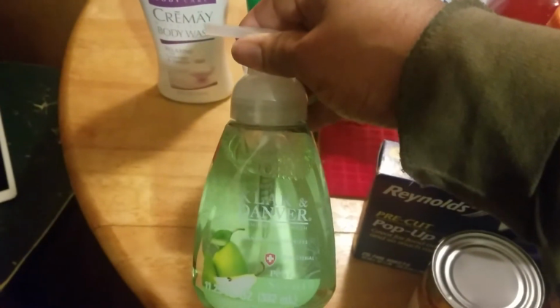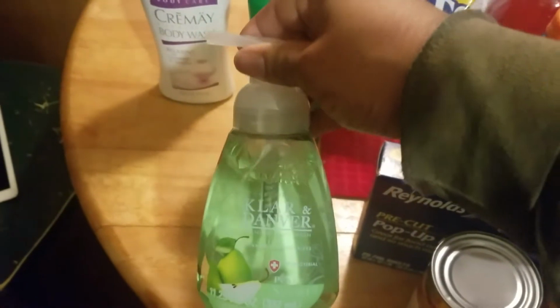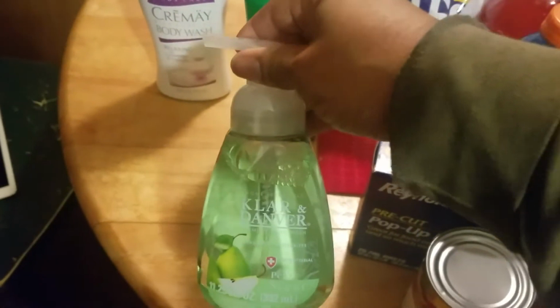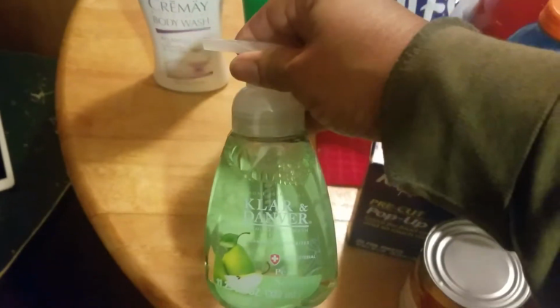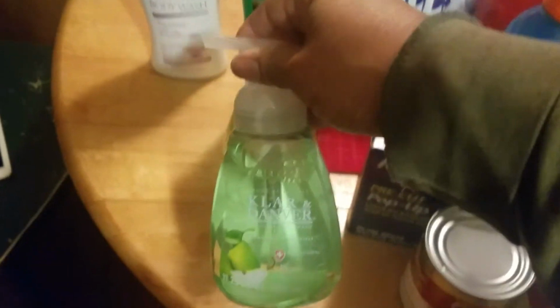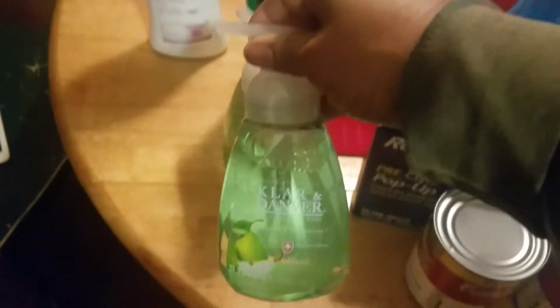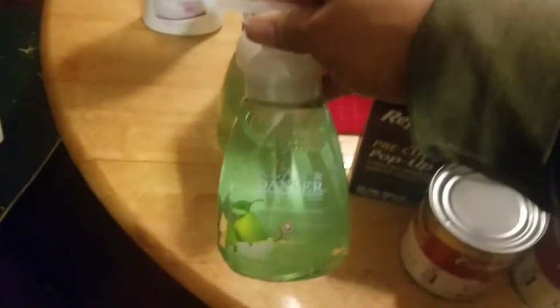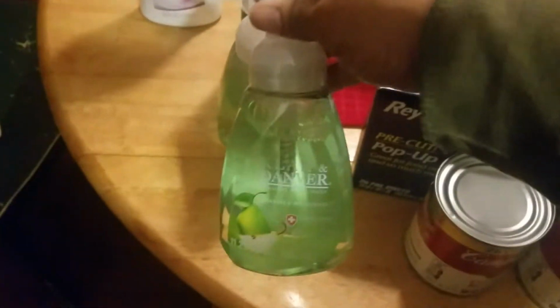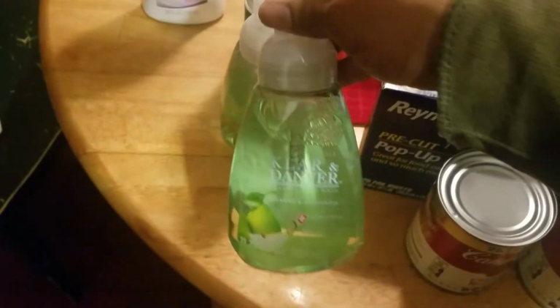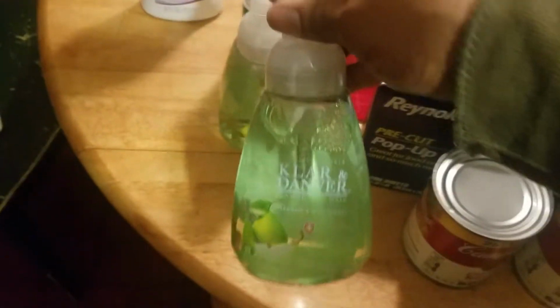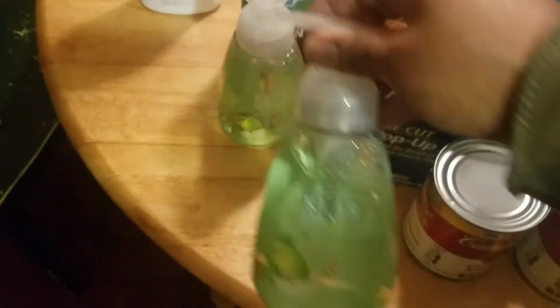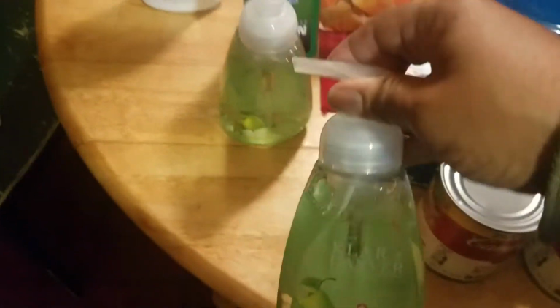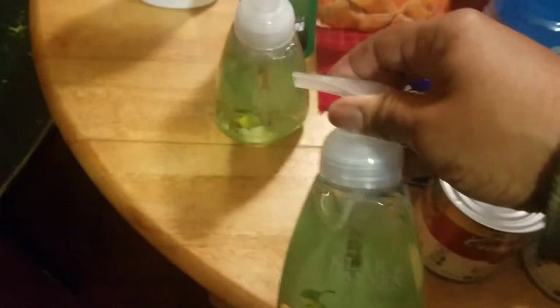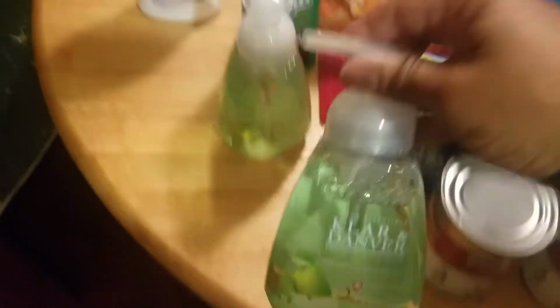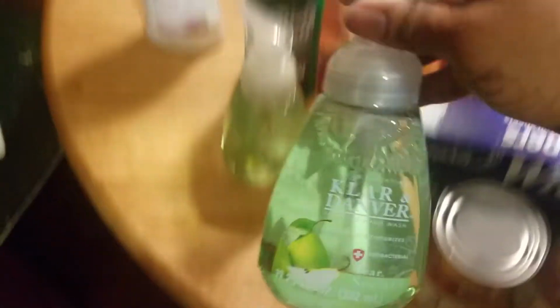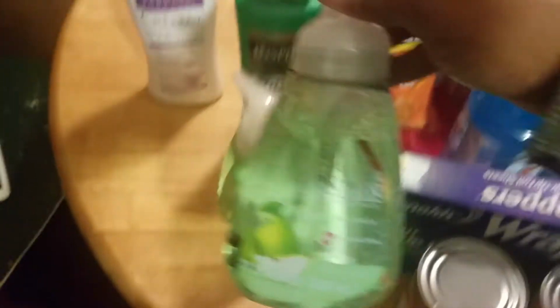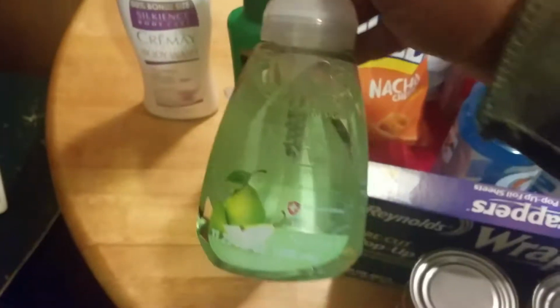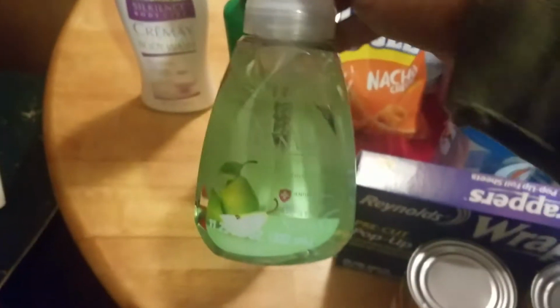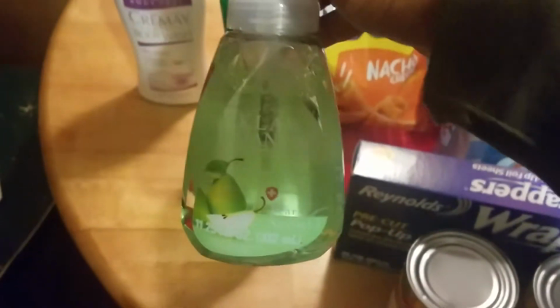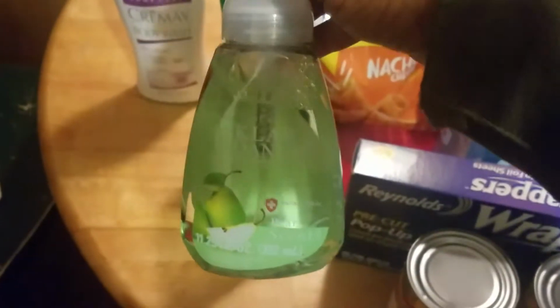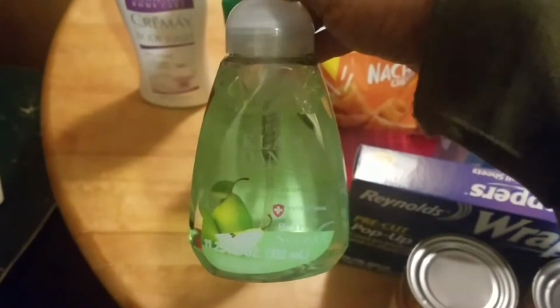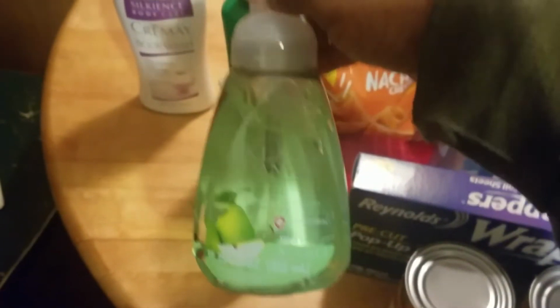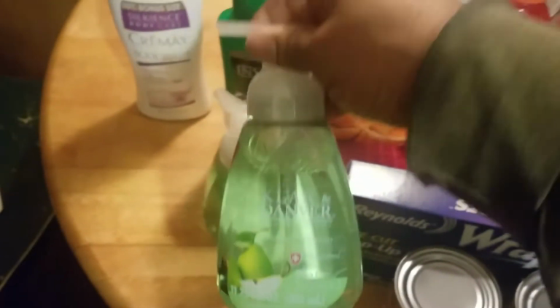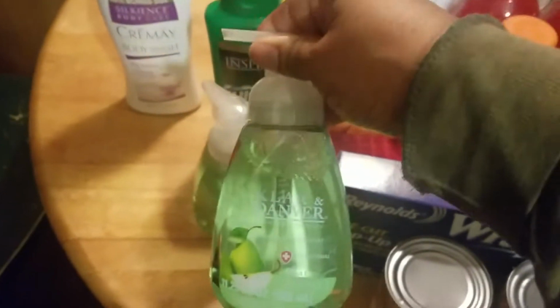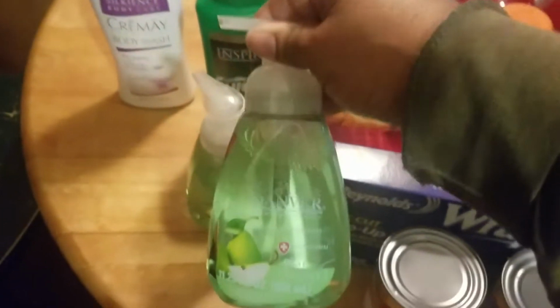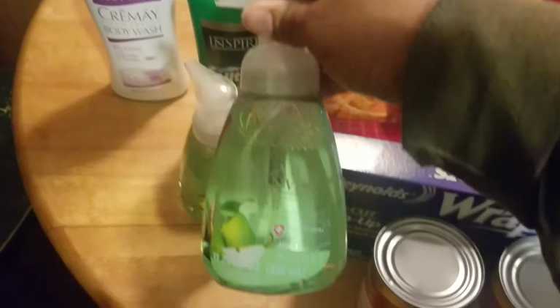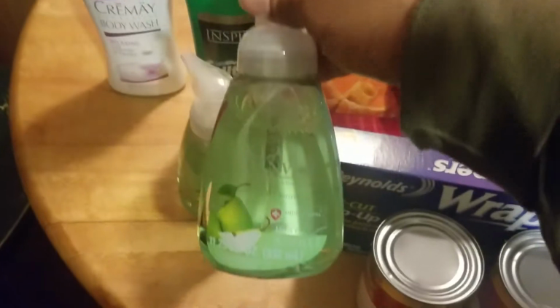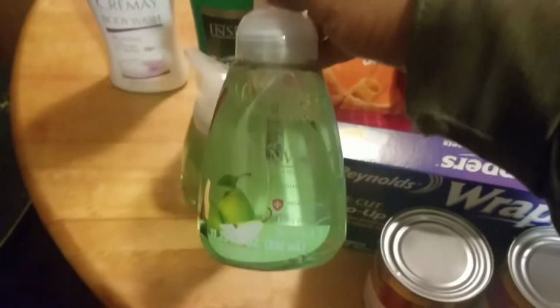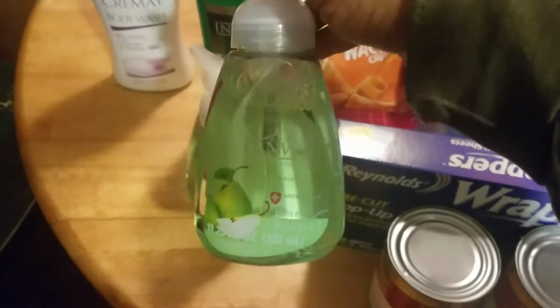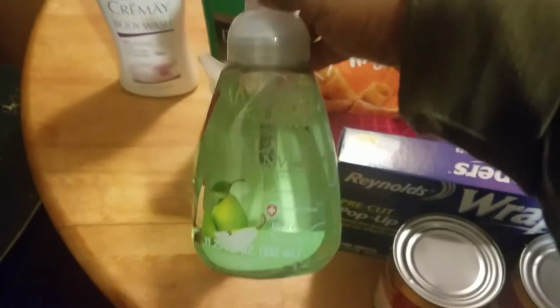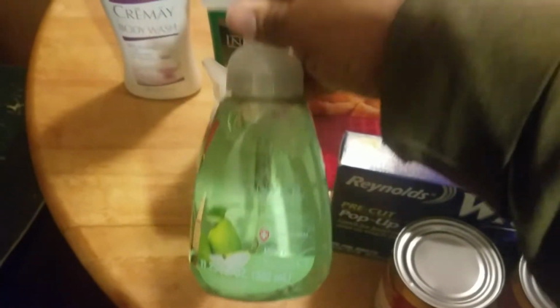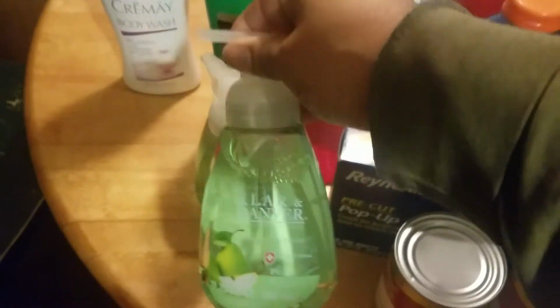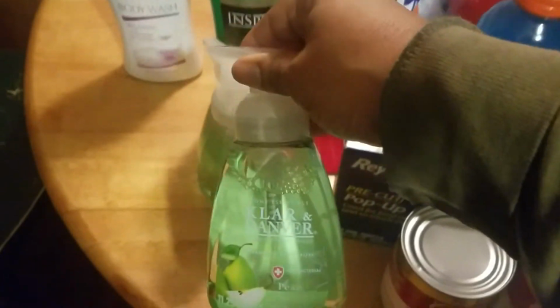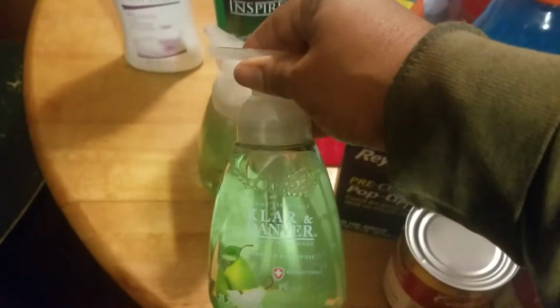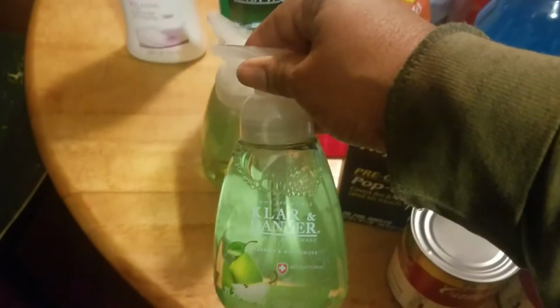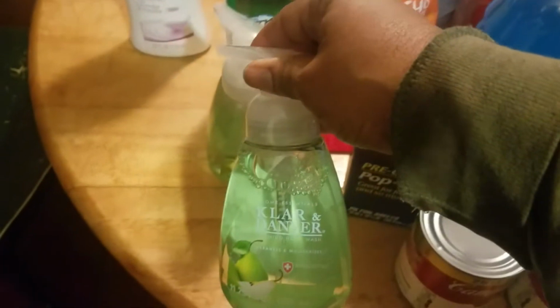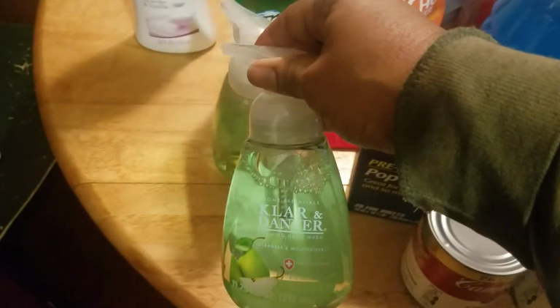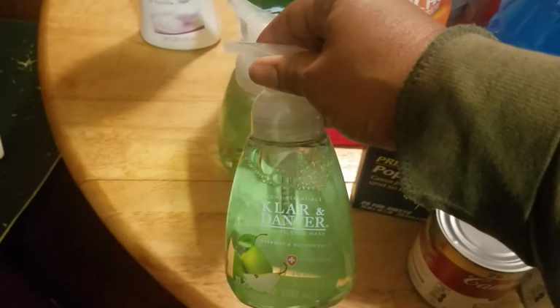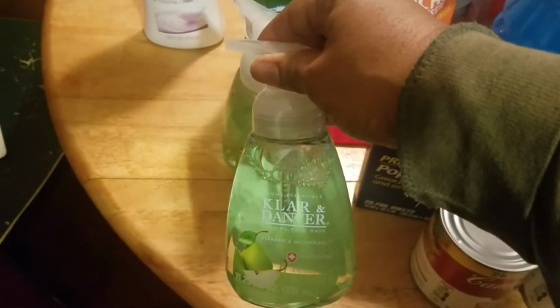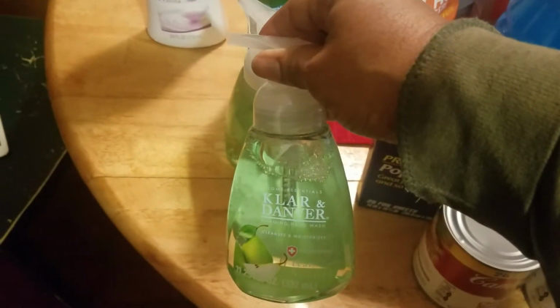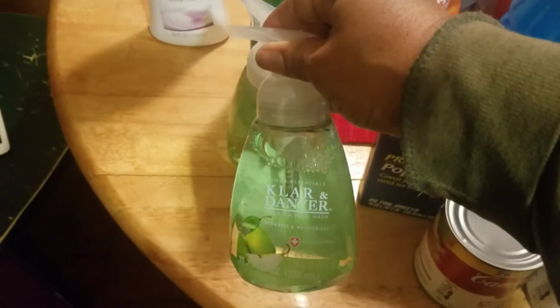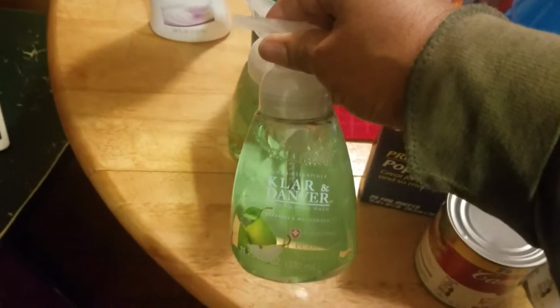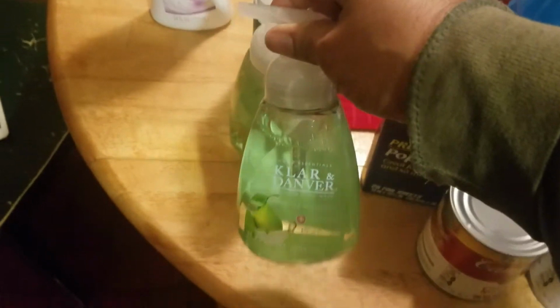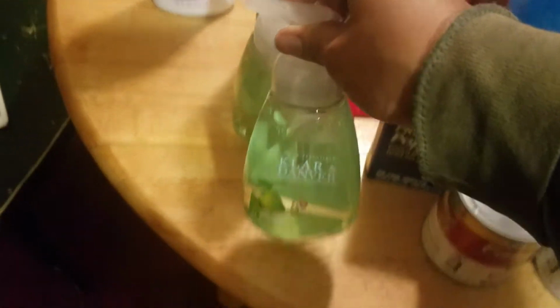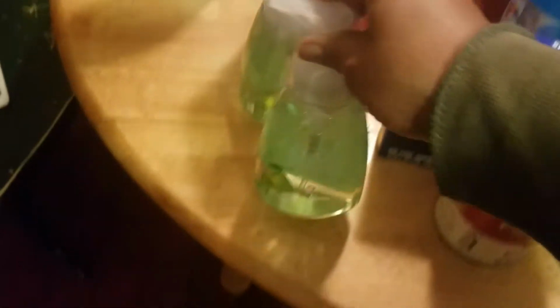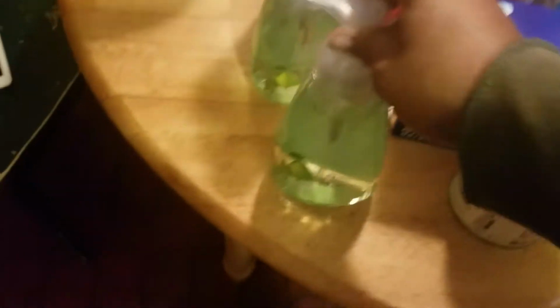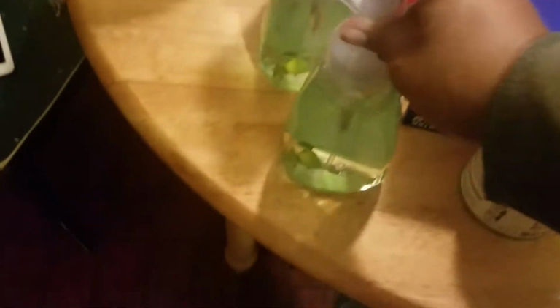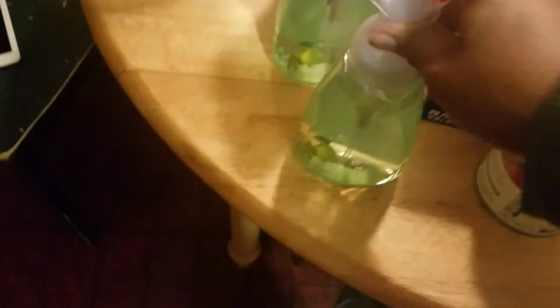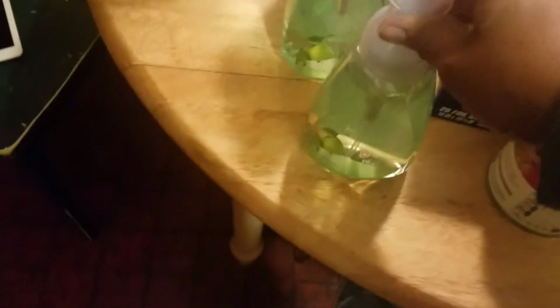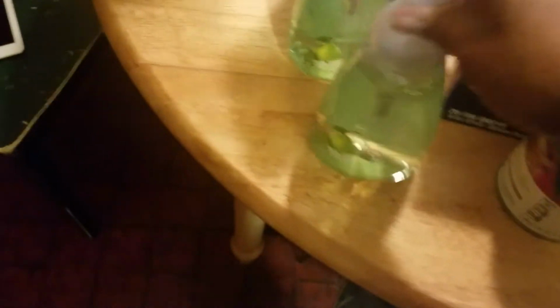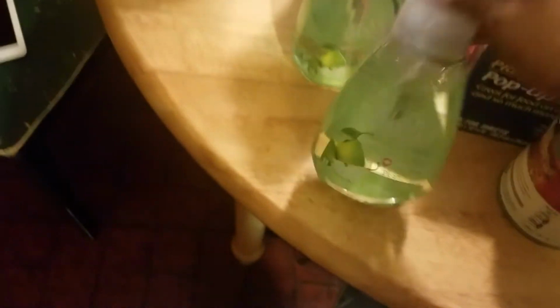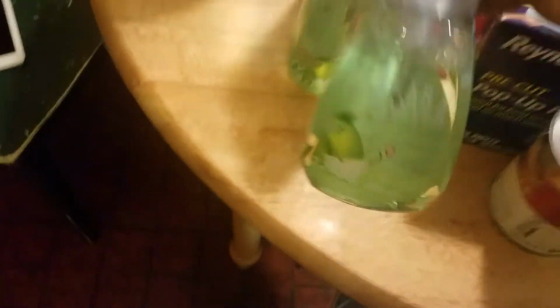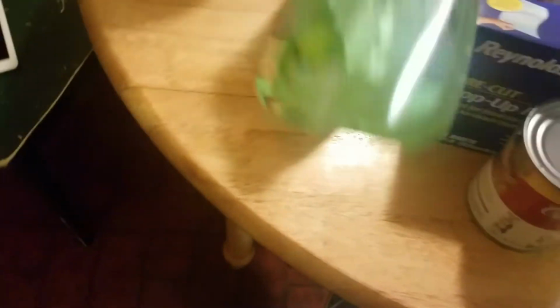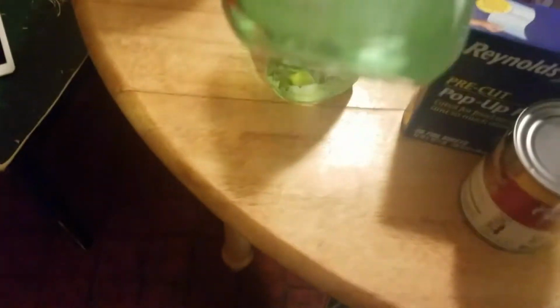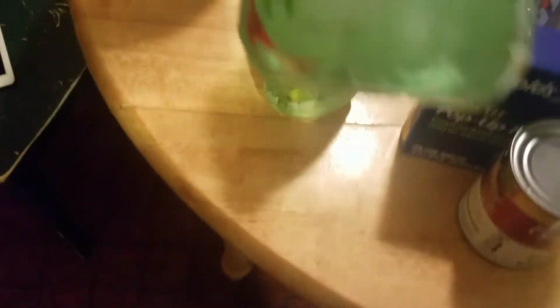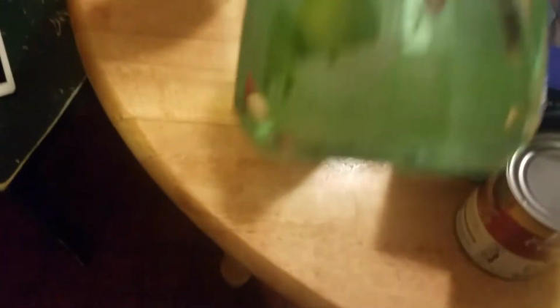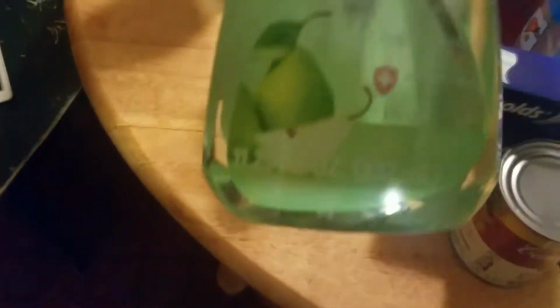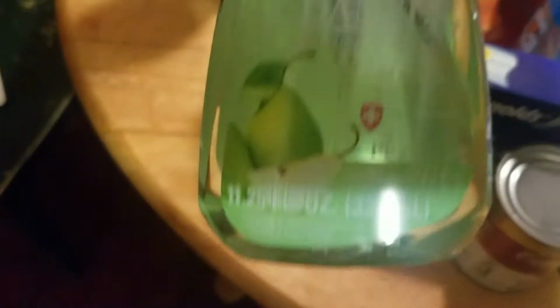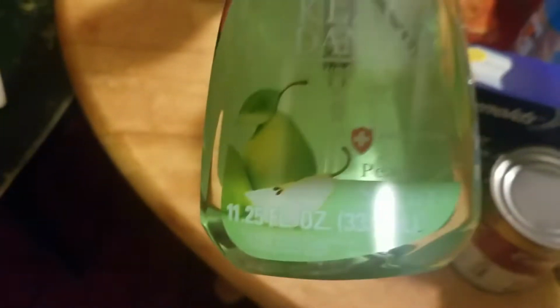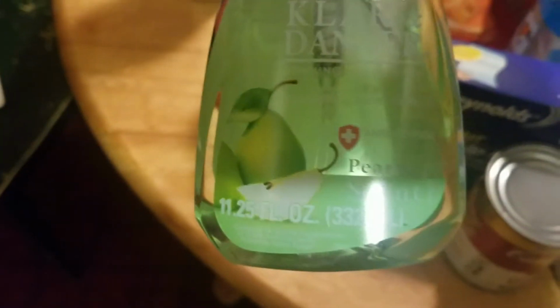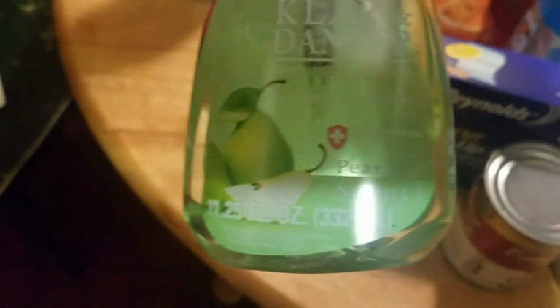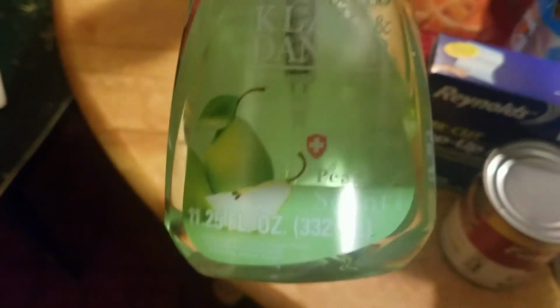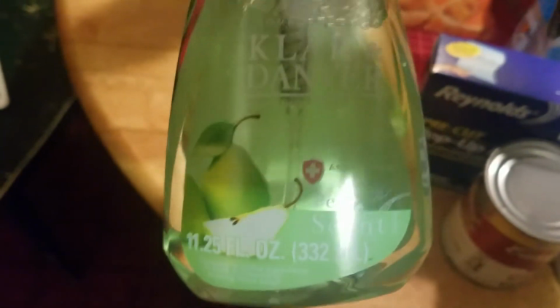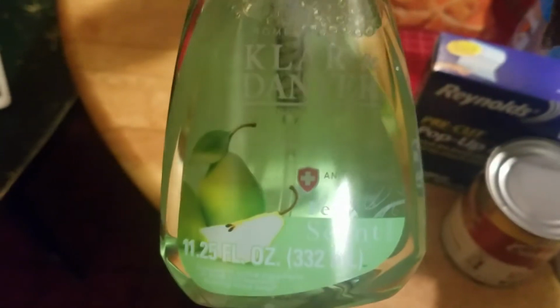Not hand sanitizer — Lord have mercy — hand soap. And it's the chlorine damper, and this is pear.